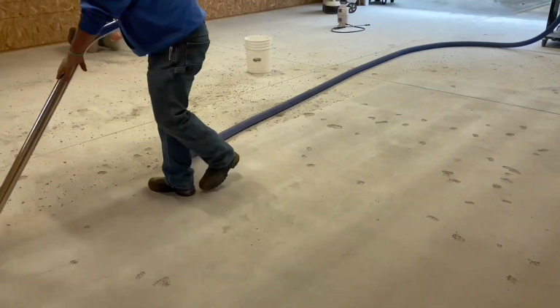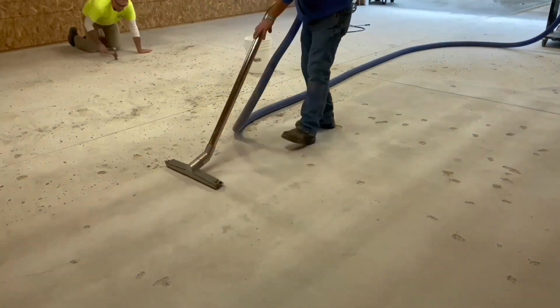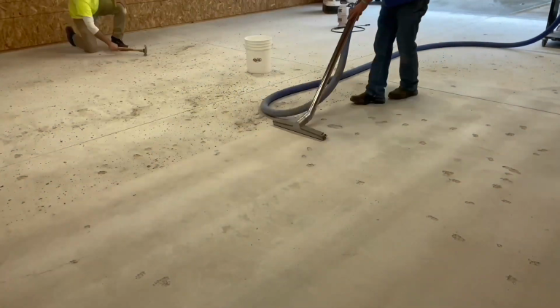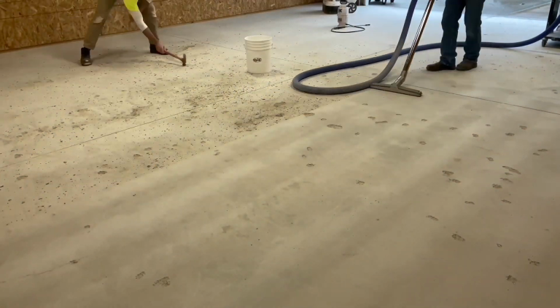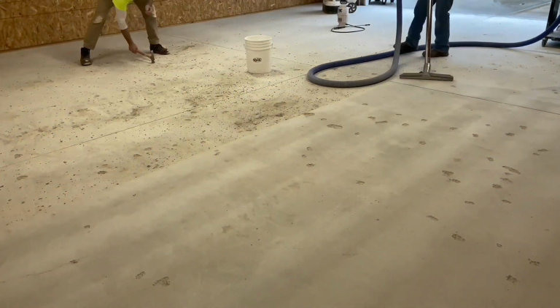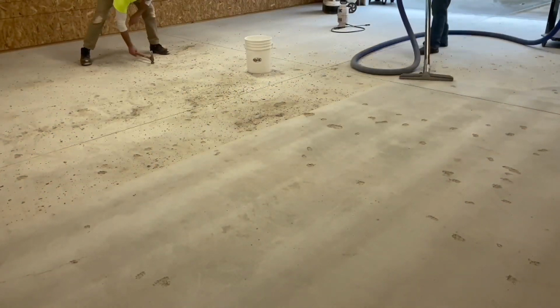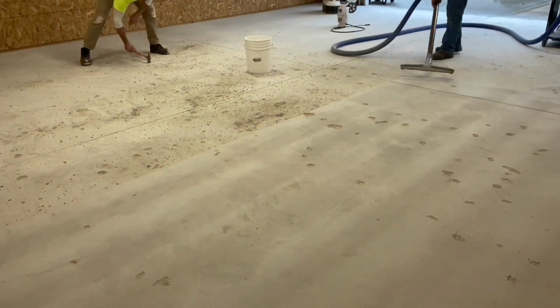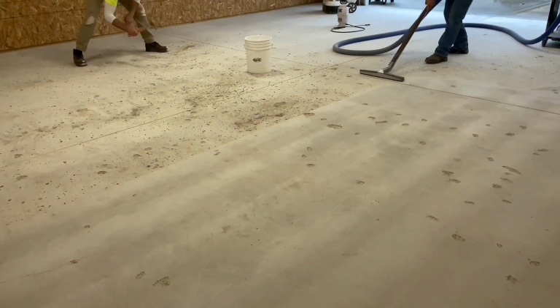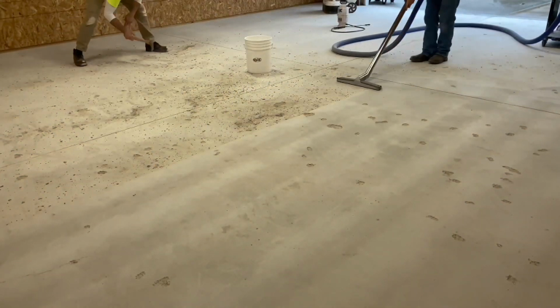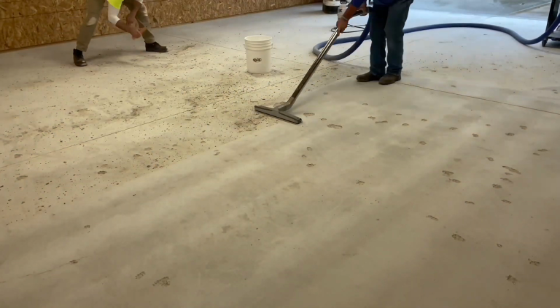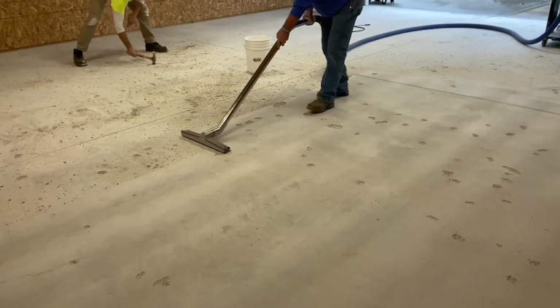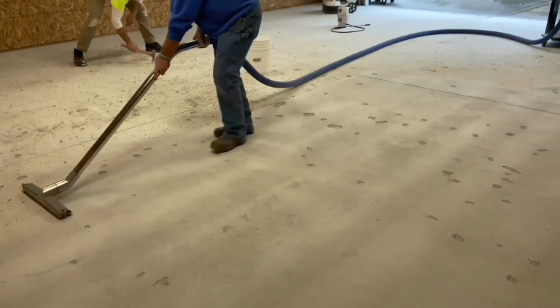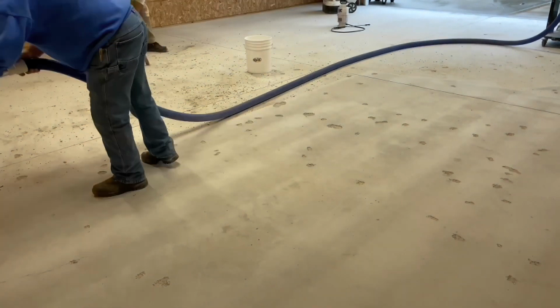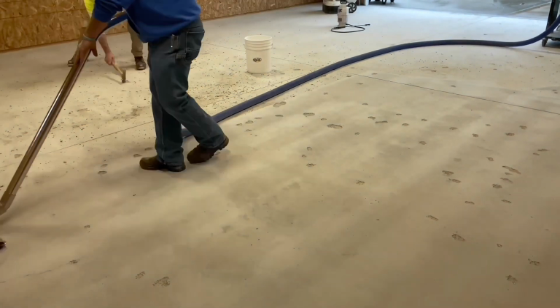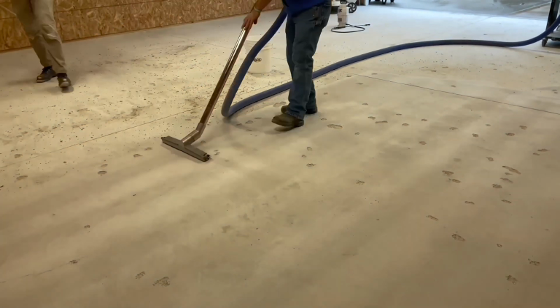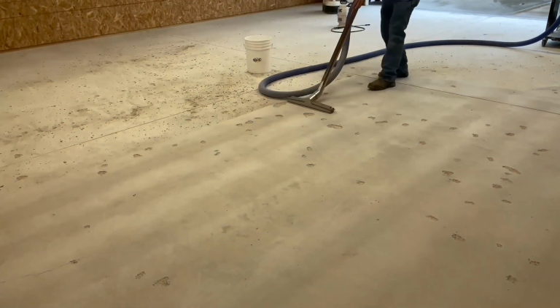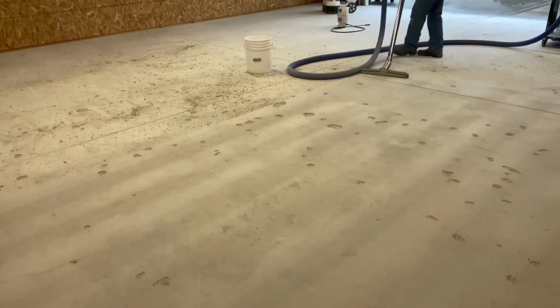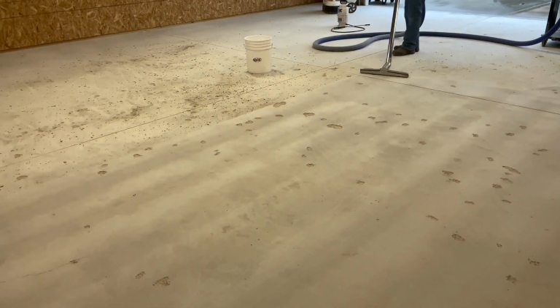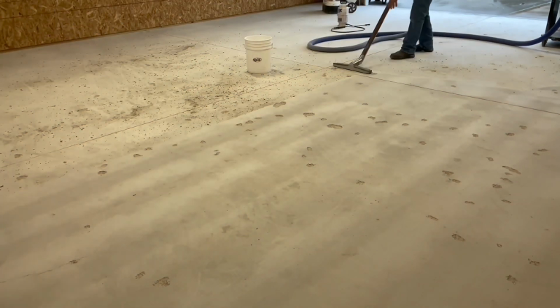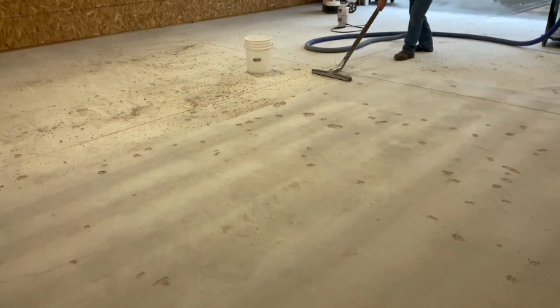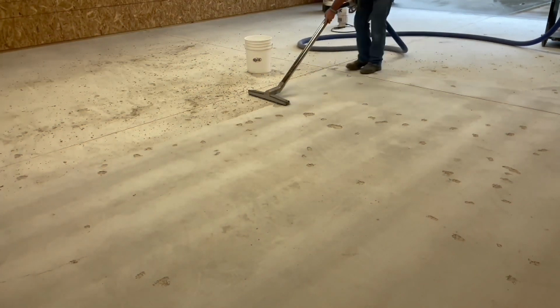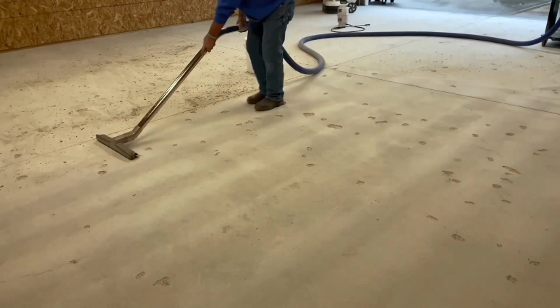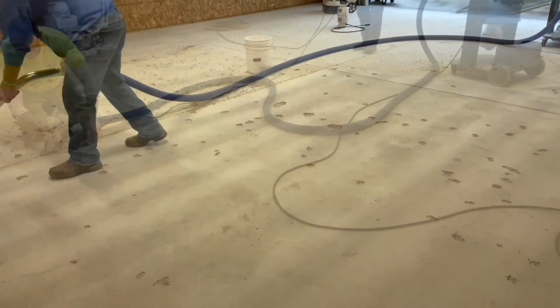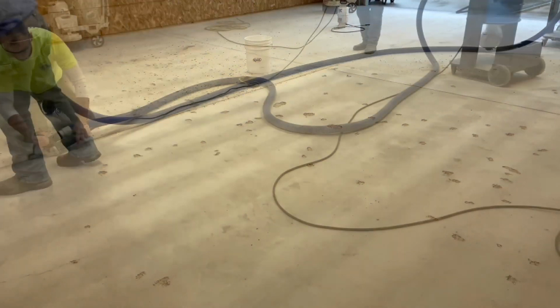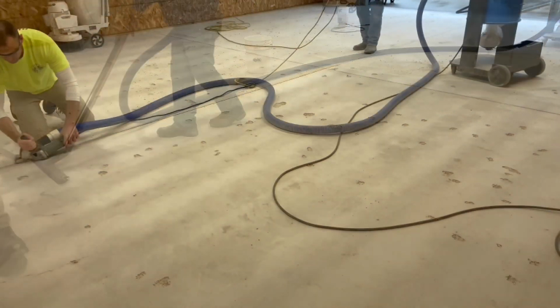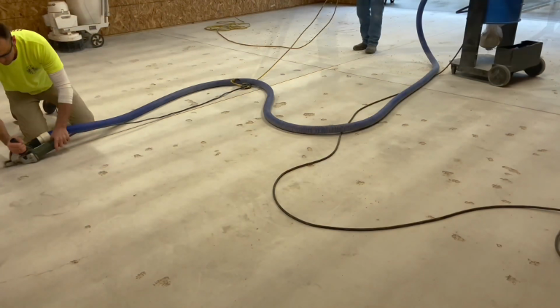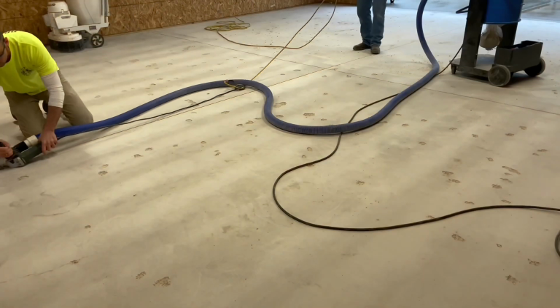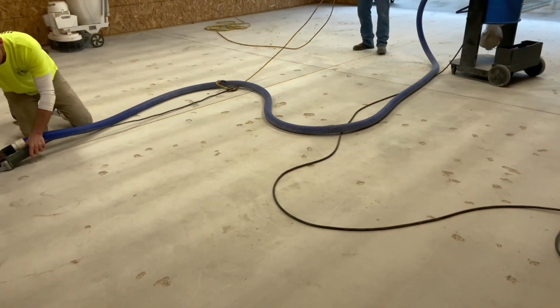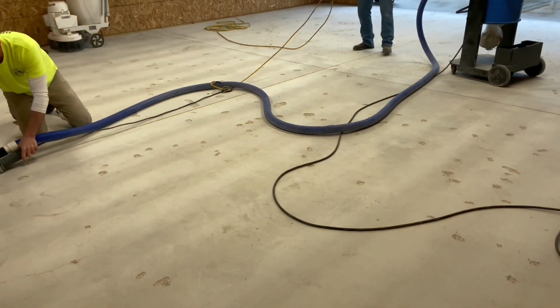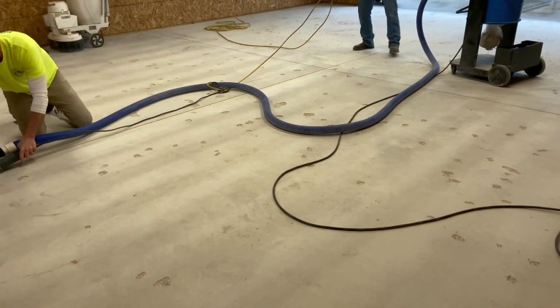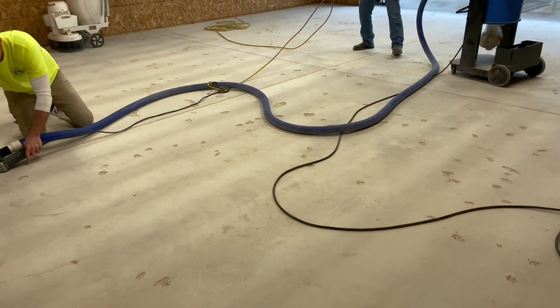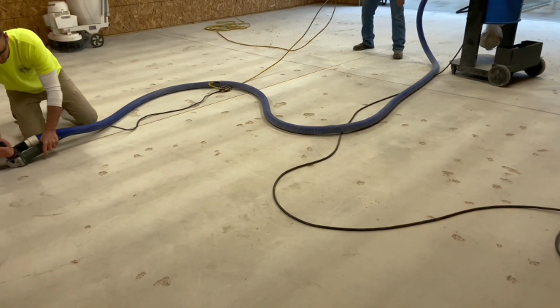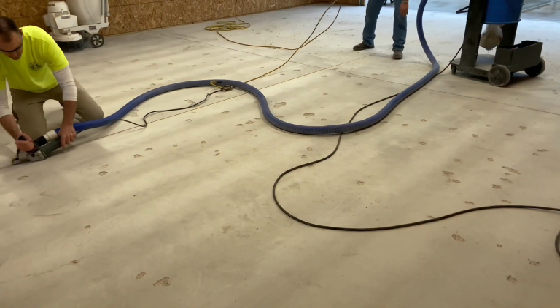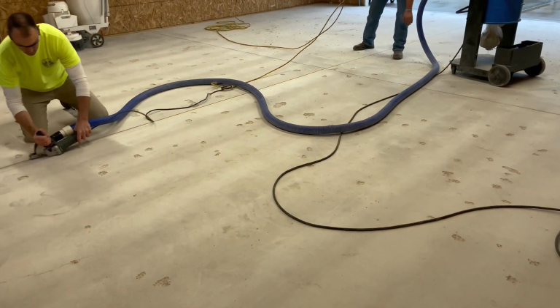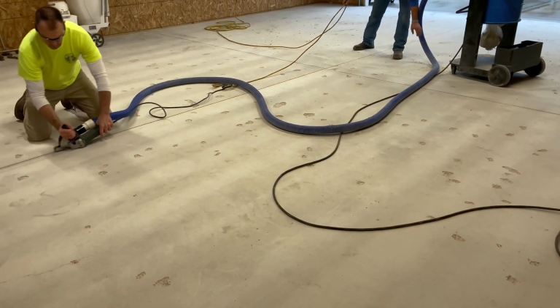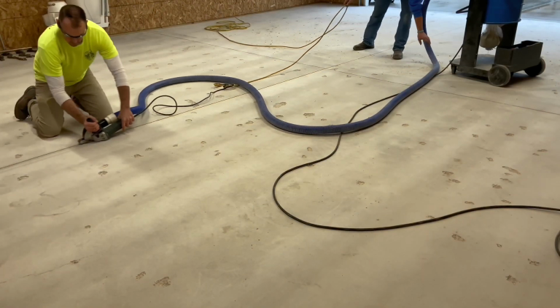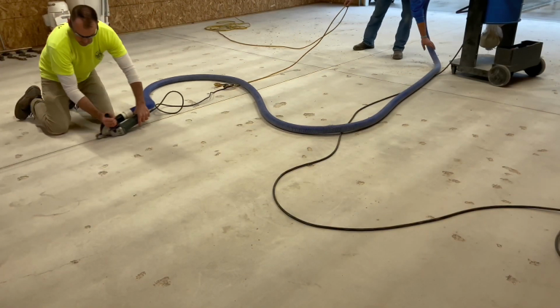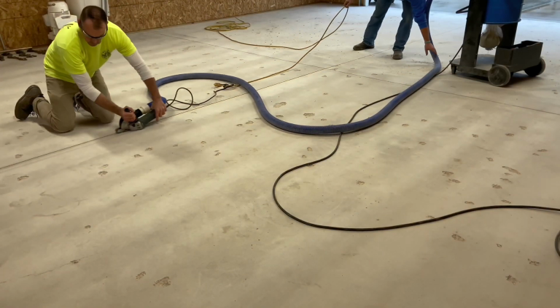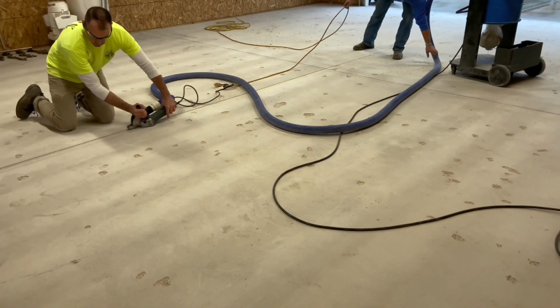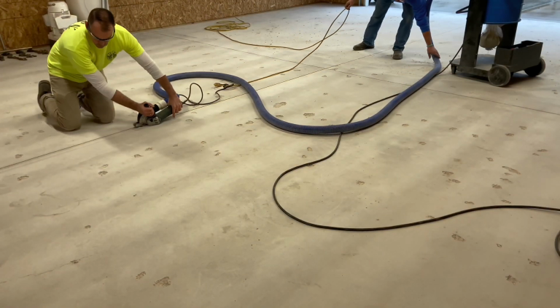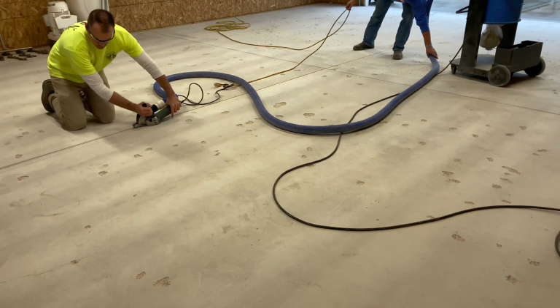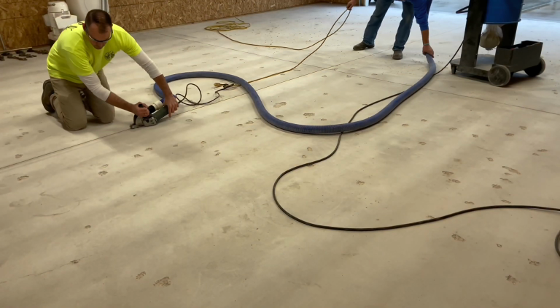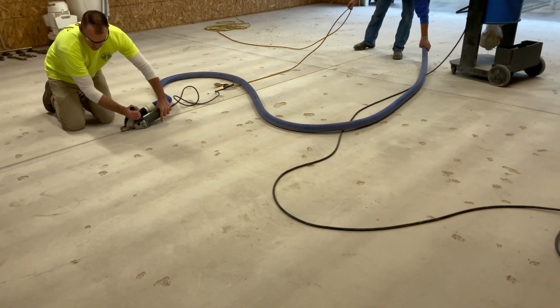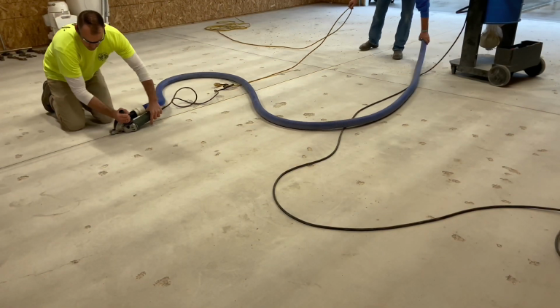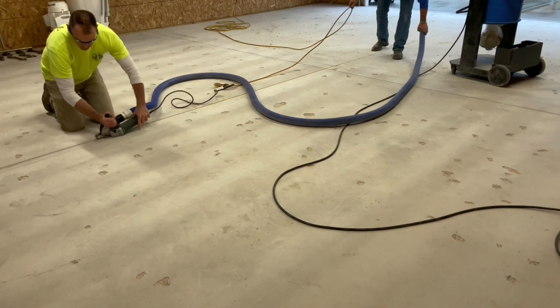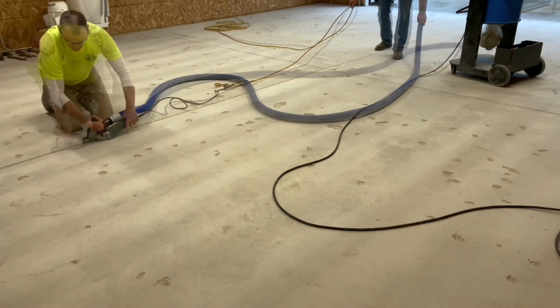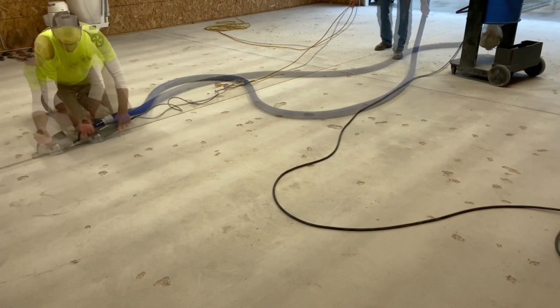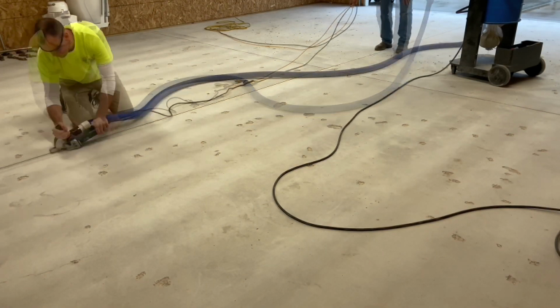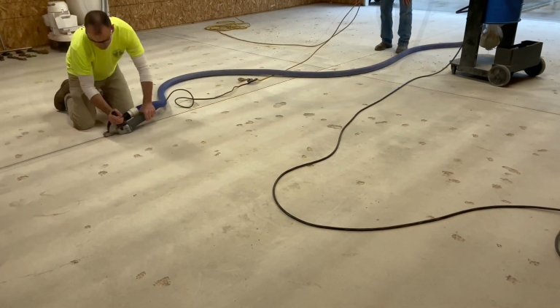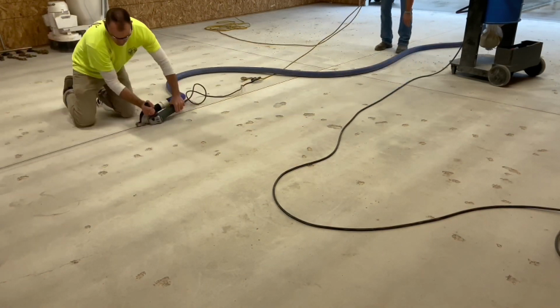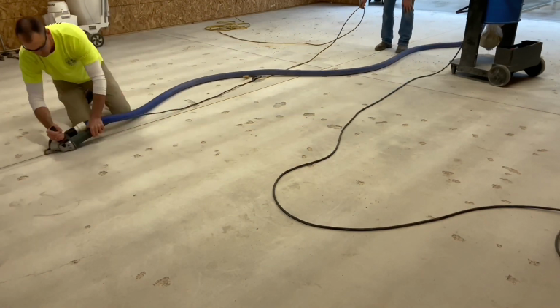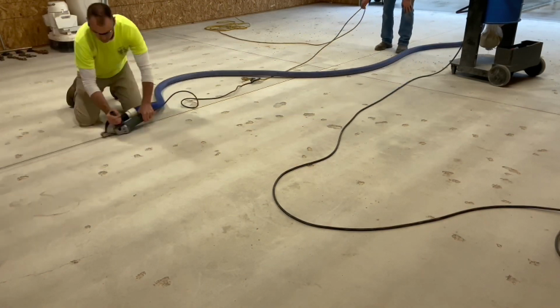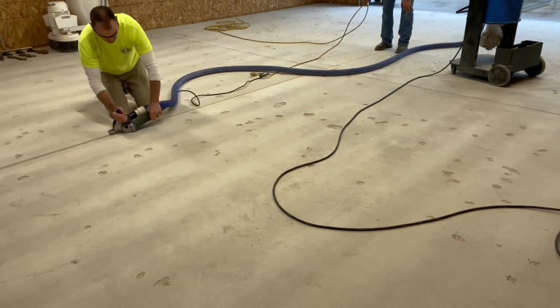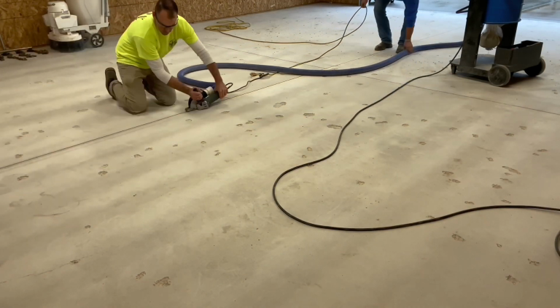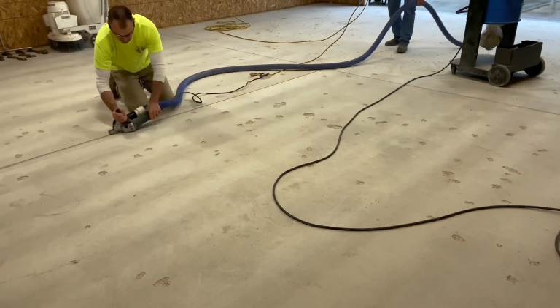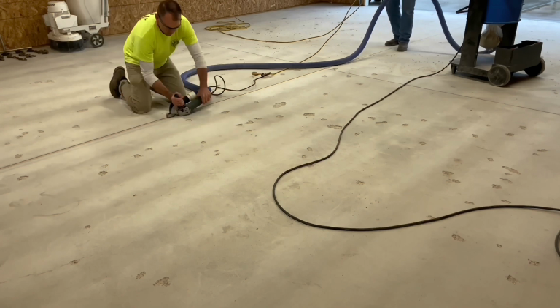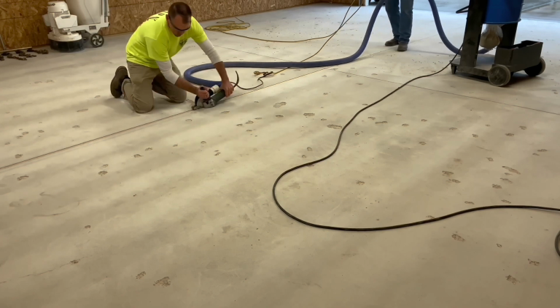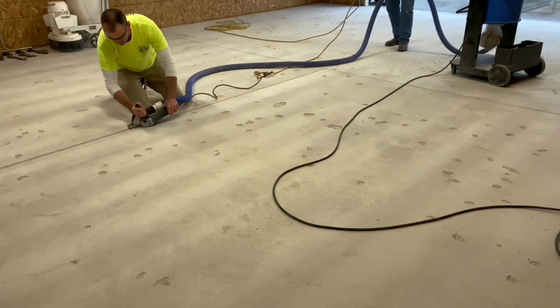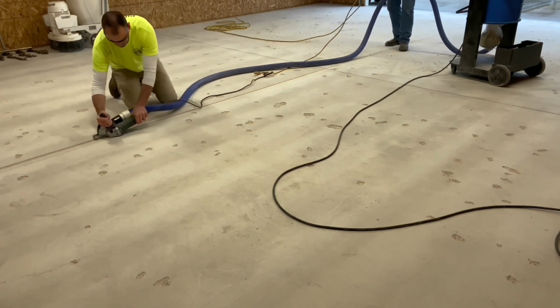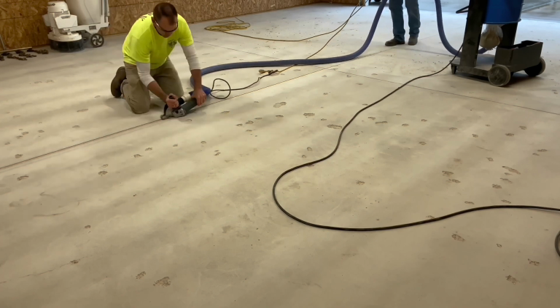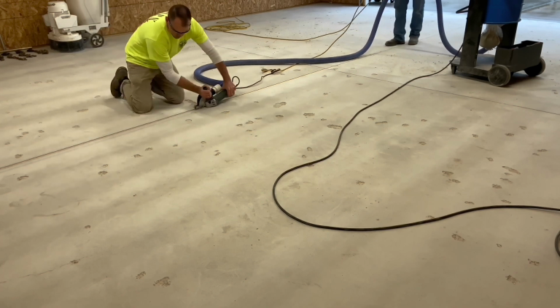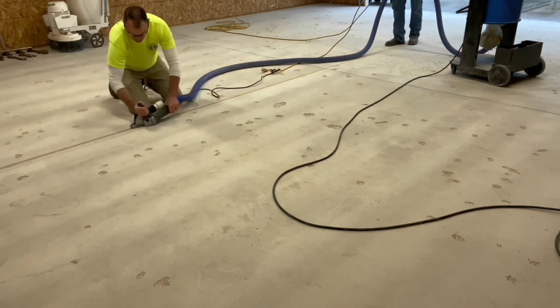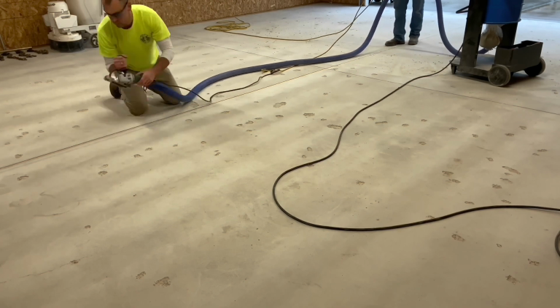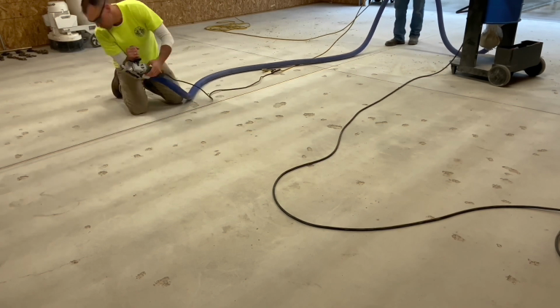After meticulously inspecting the slab, Josh preps the joints as well as exposing all of the hollow spots for a chemical solution.